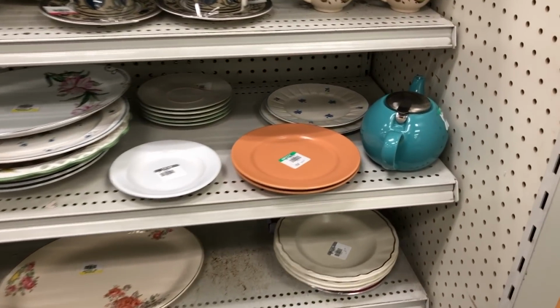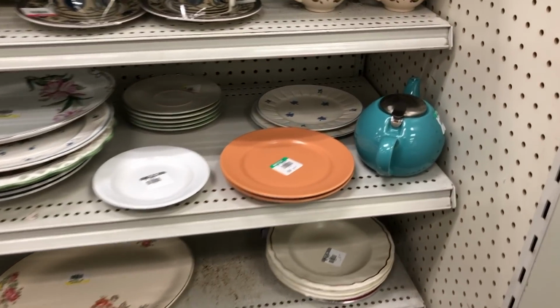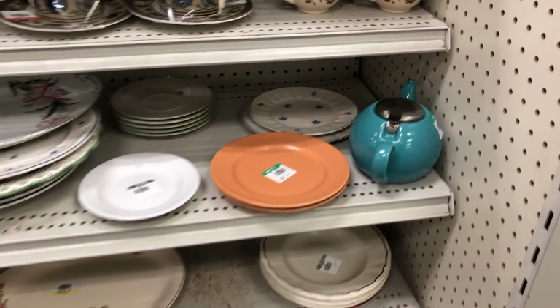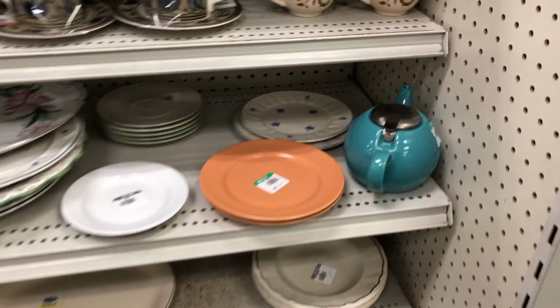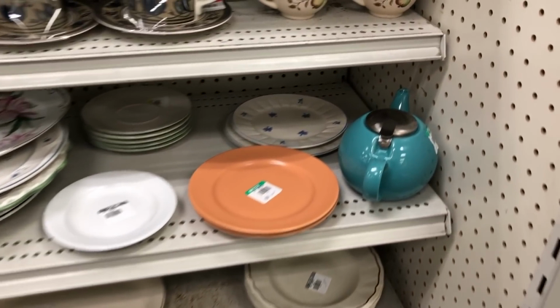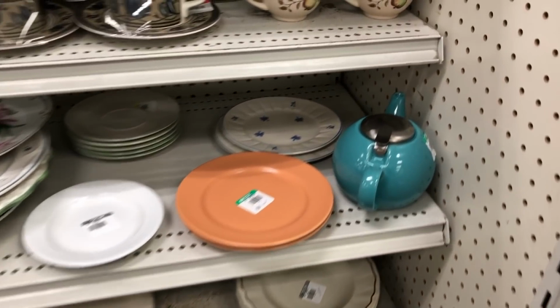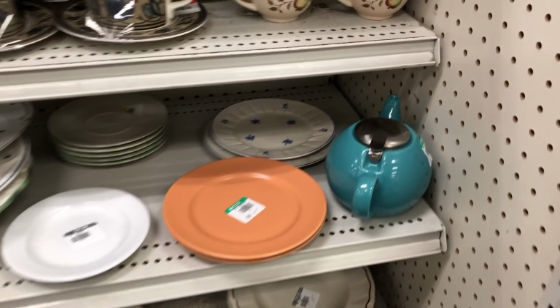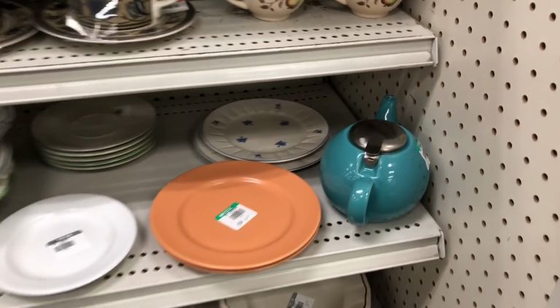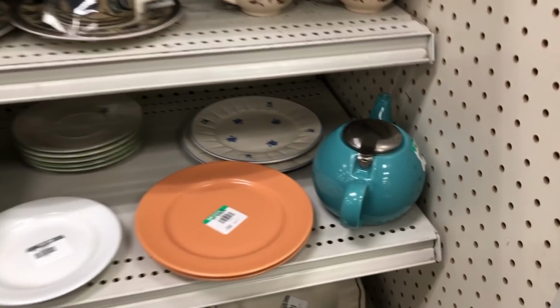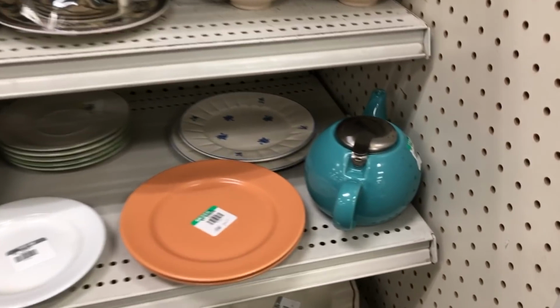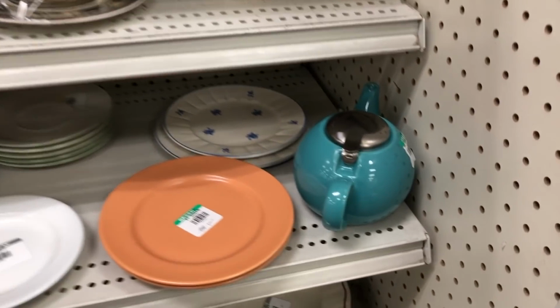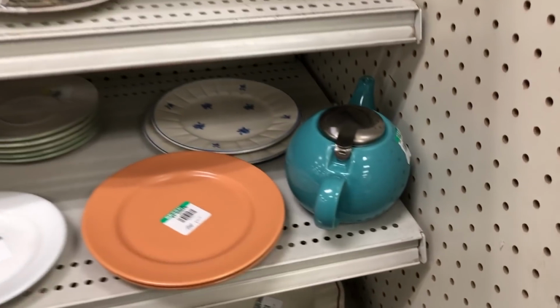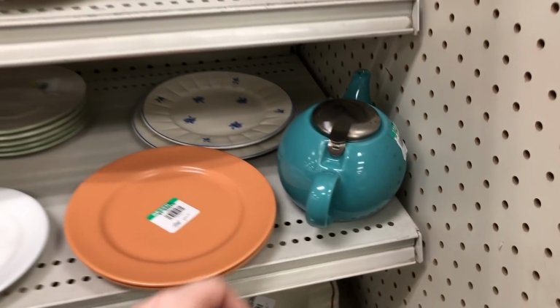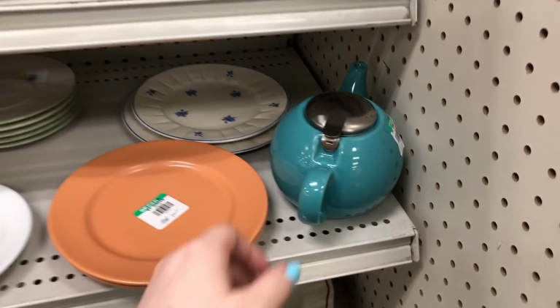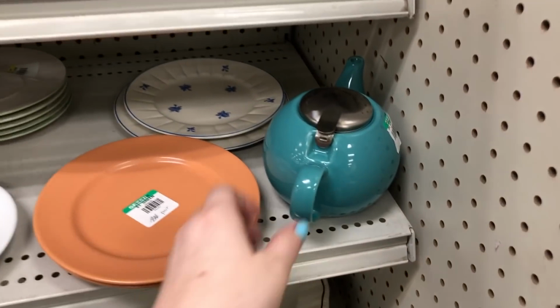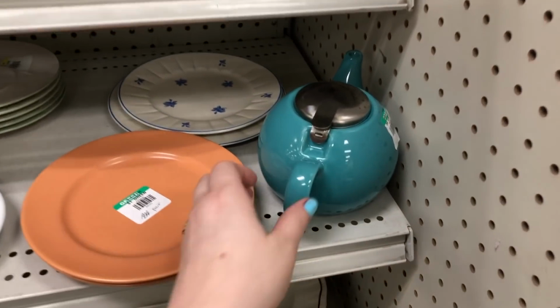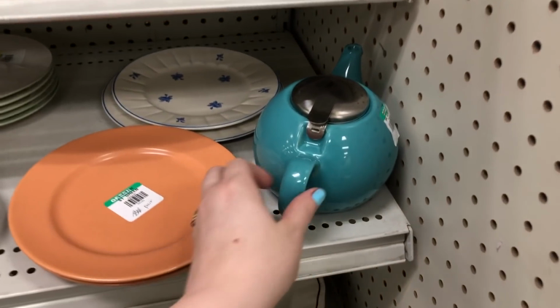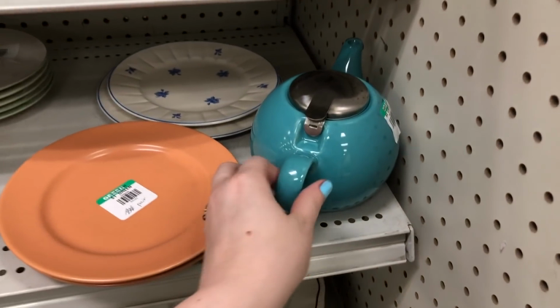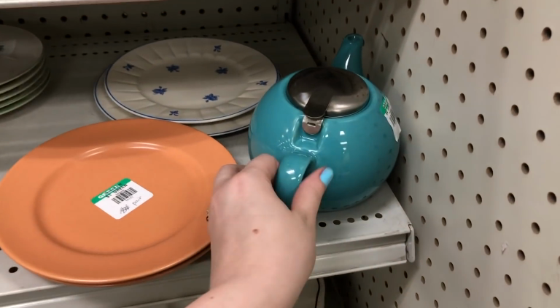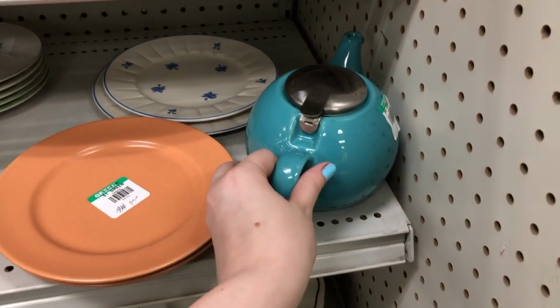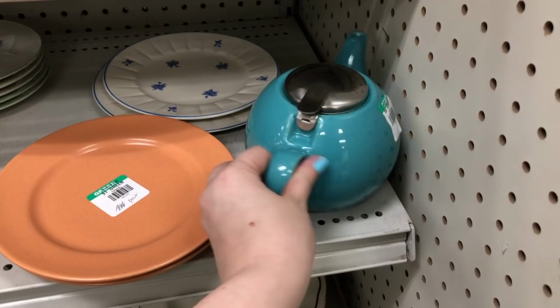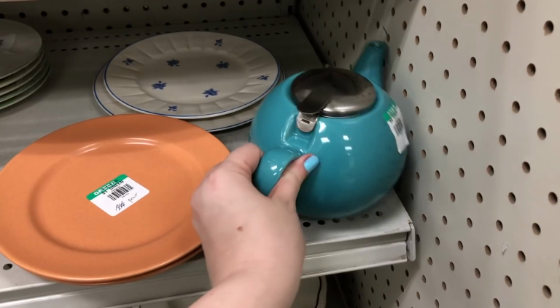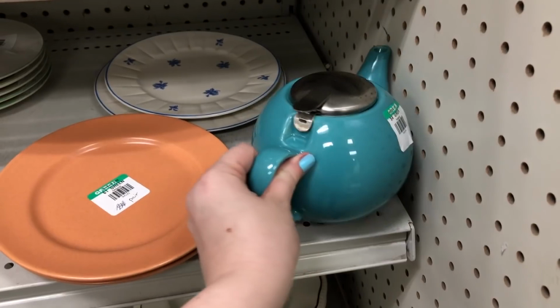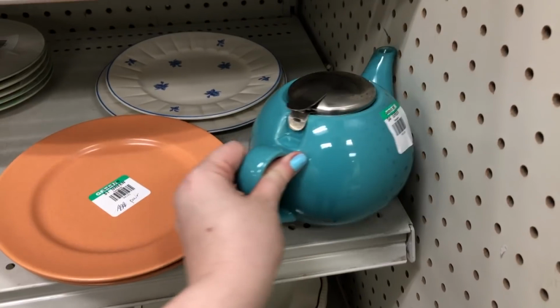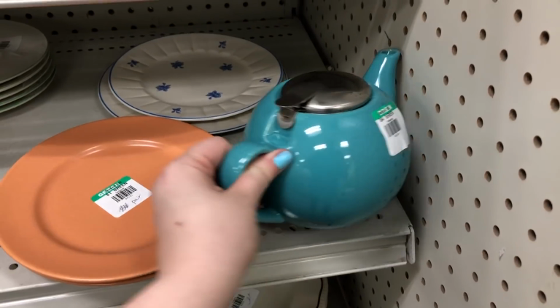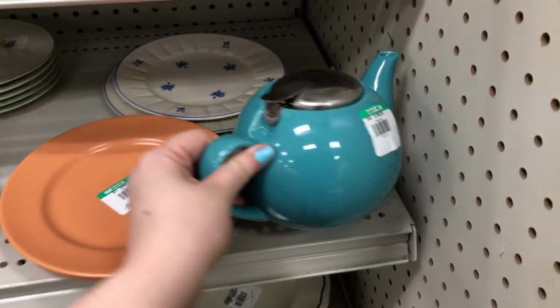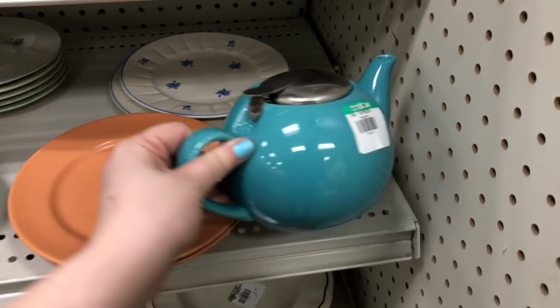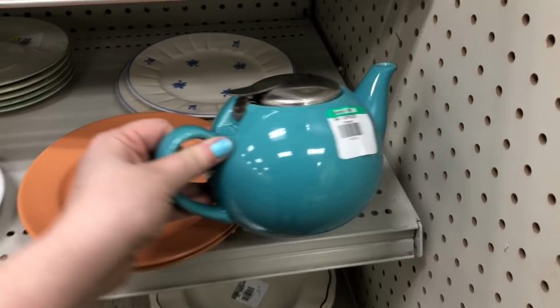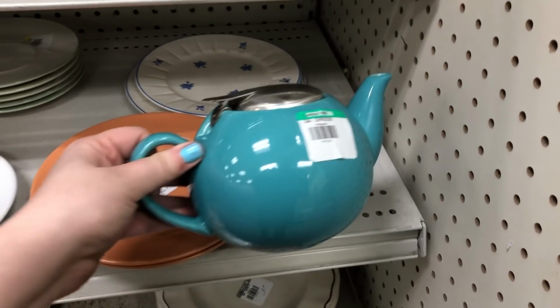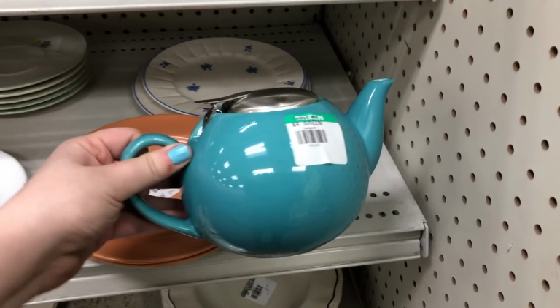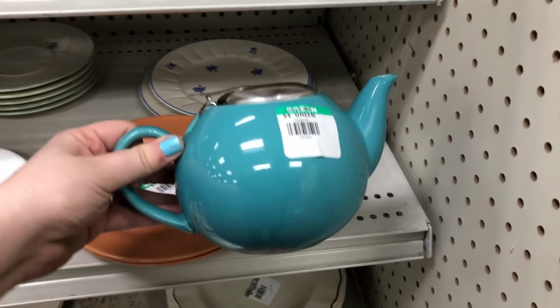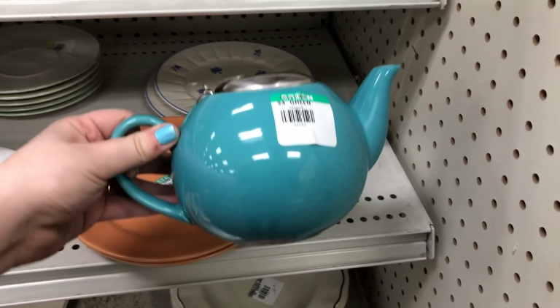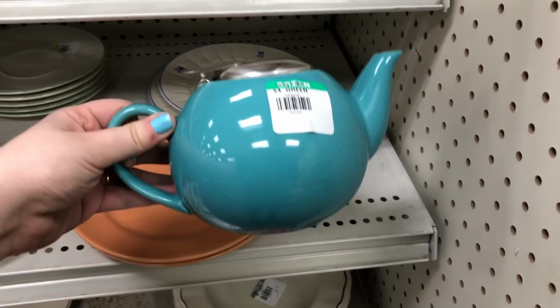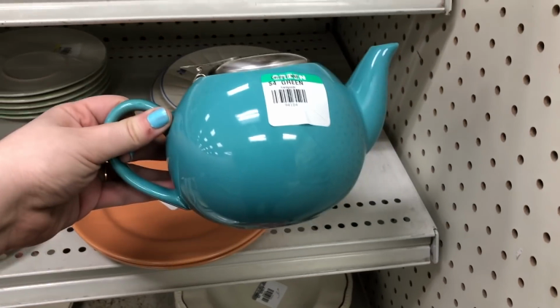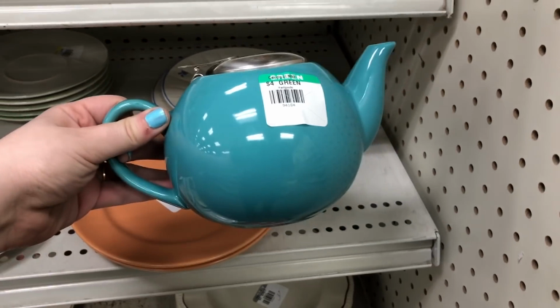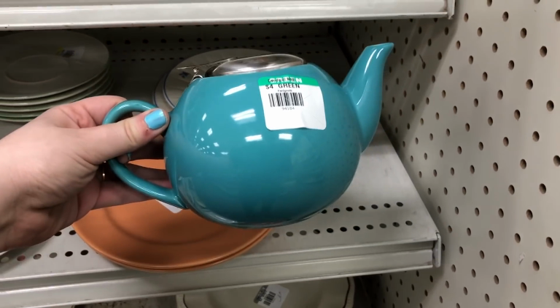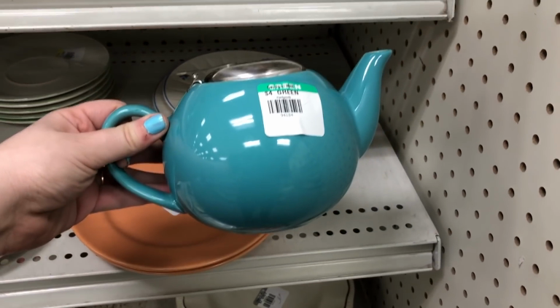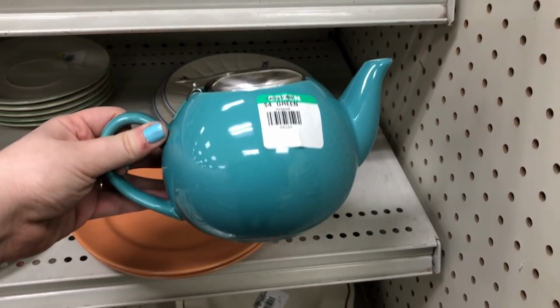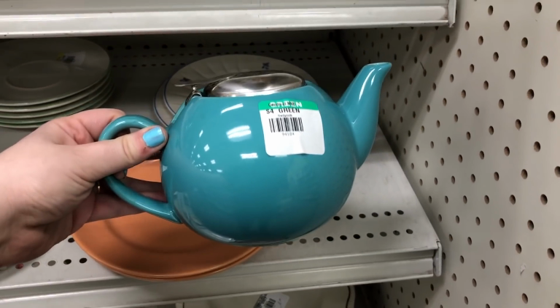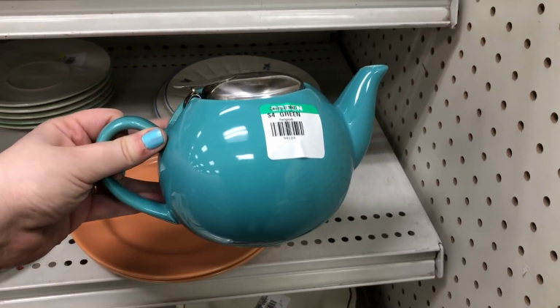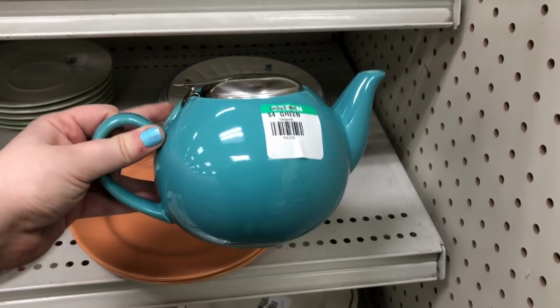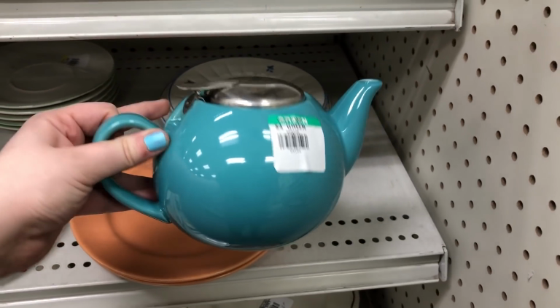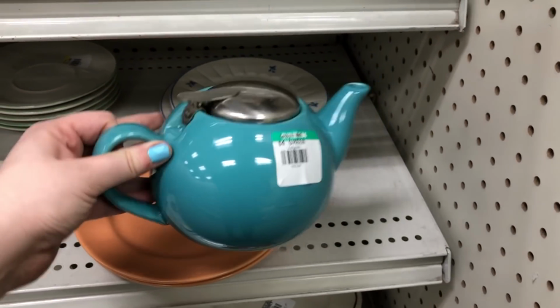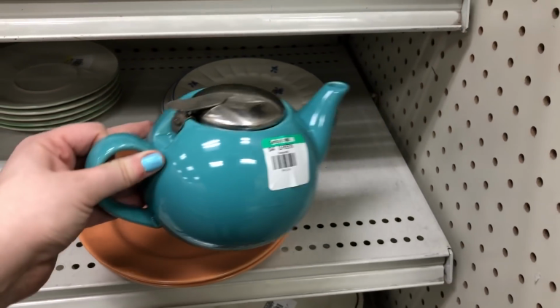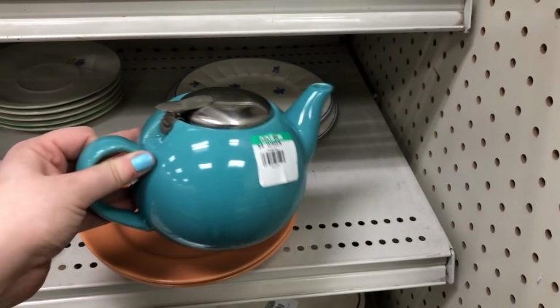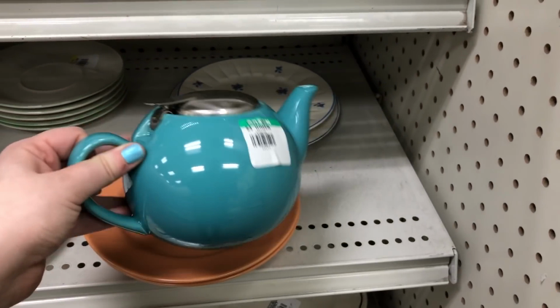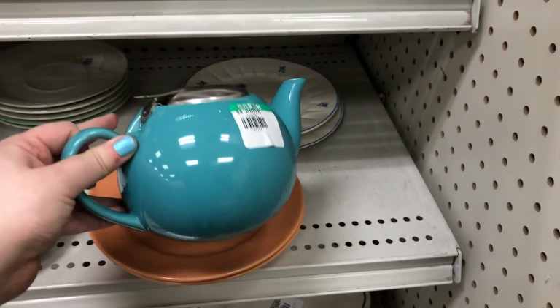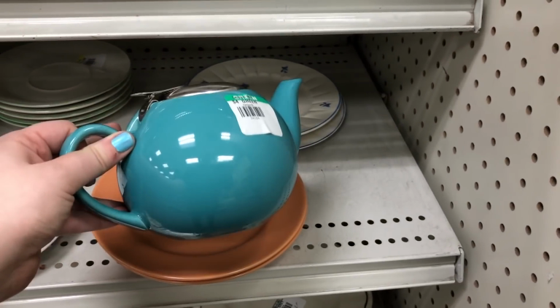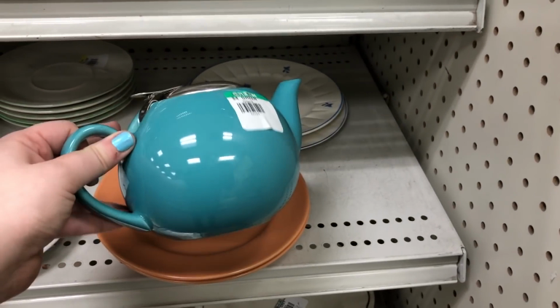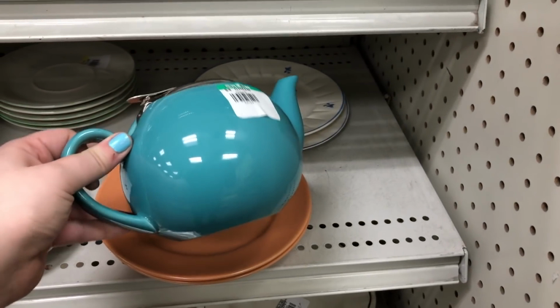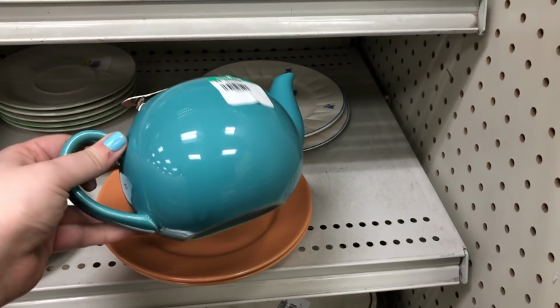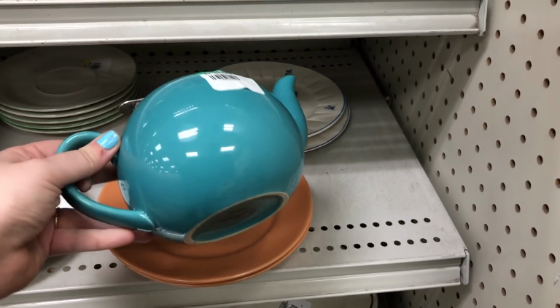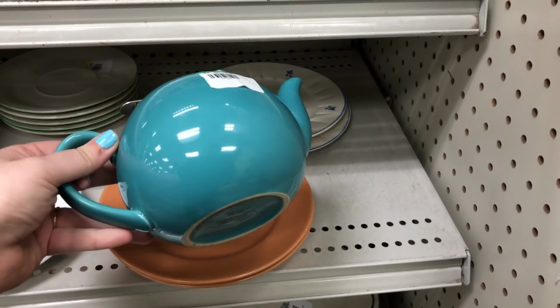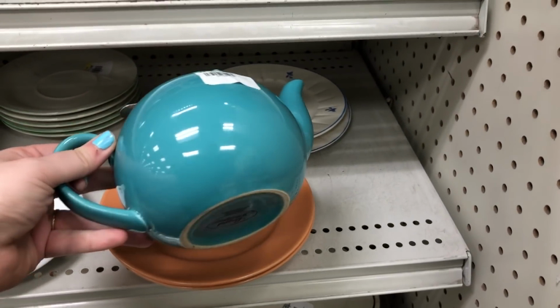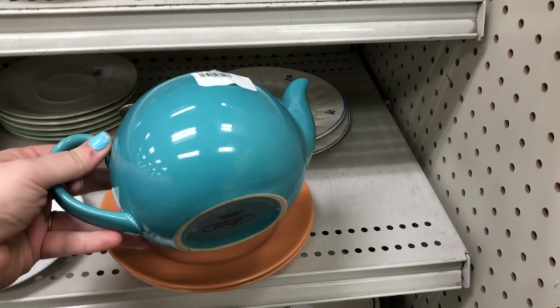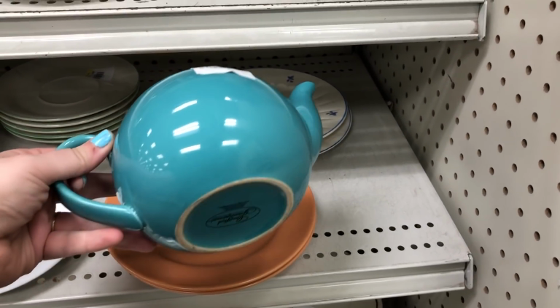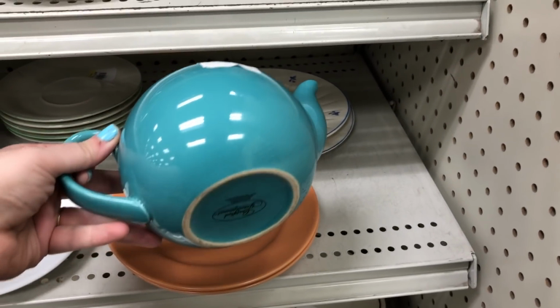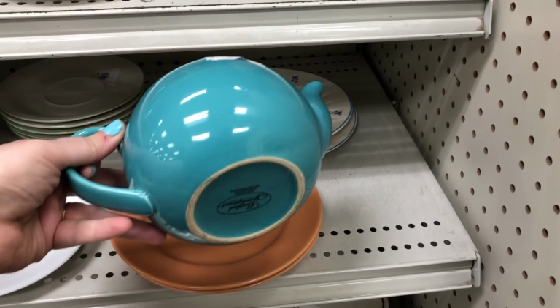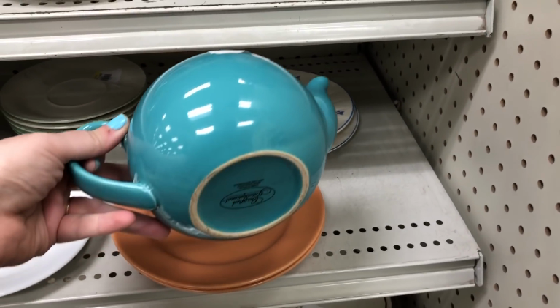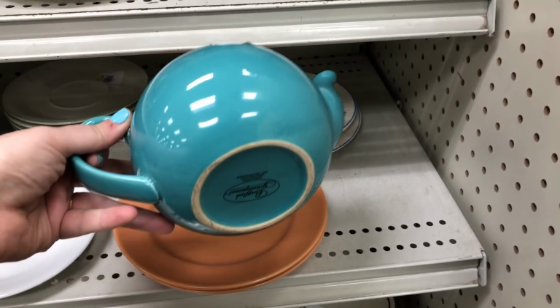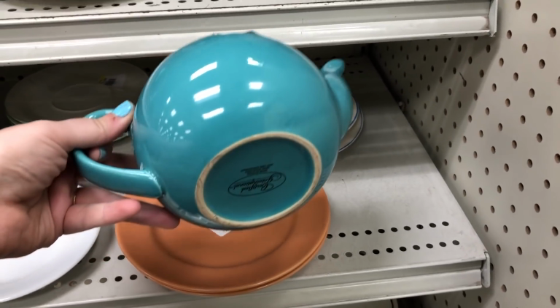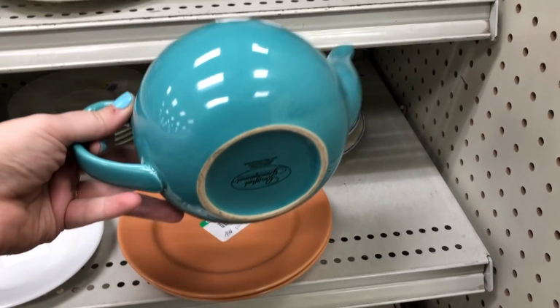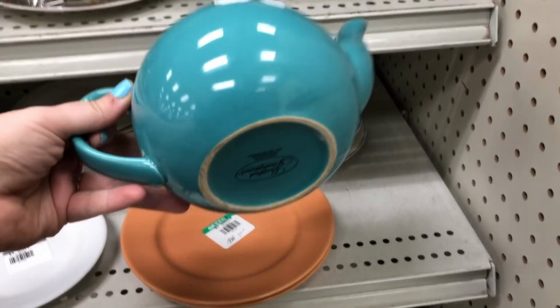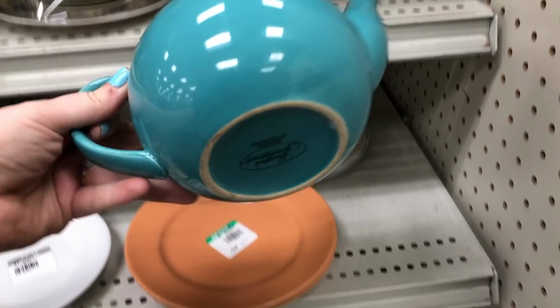I know you guys know I'm drawn to the color green a lot, but blue is also something I'm usually drawn to, especially this teal color.